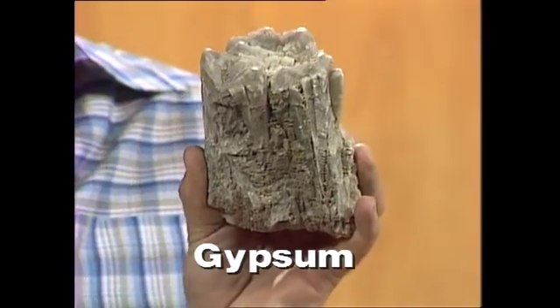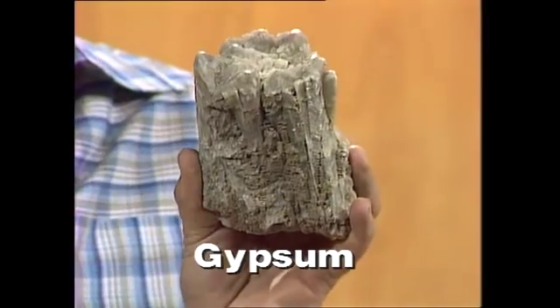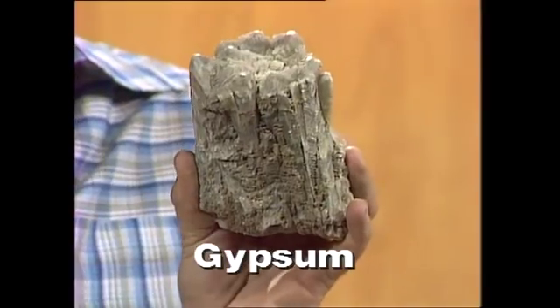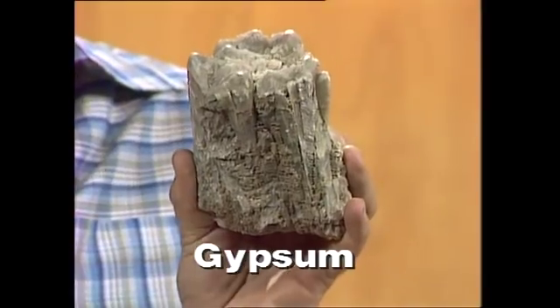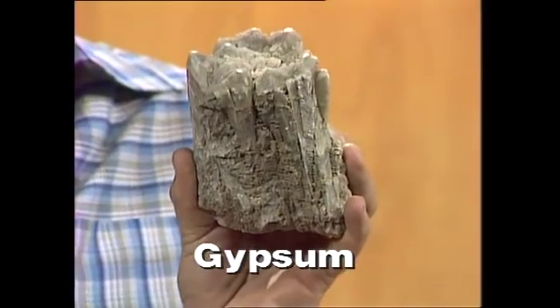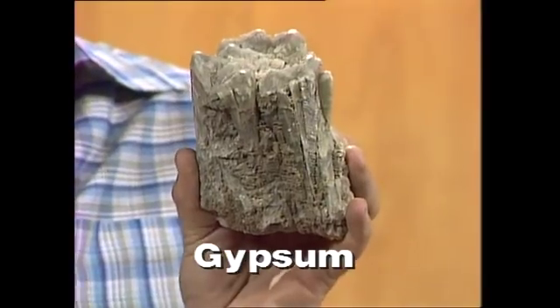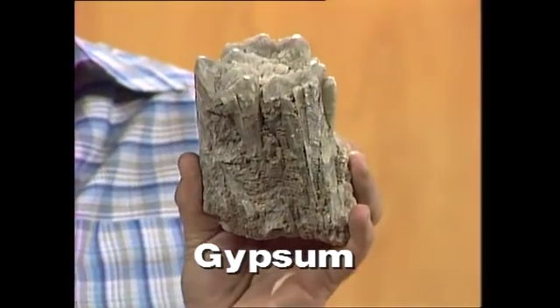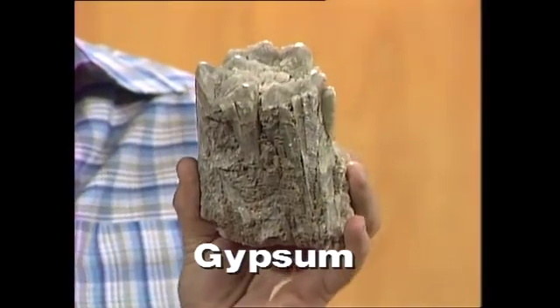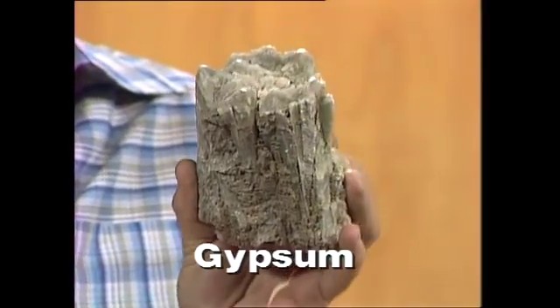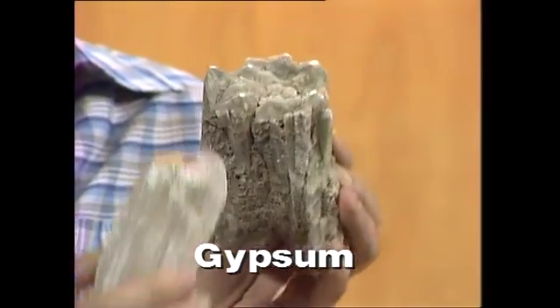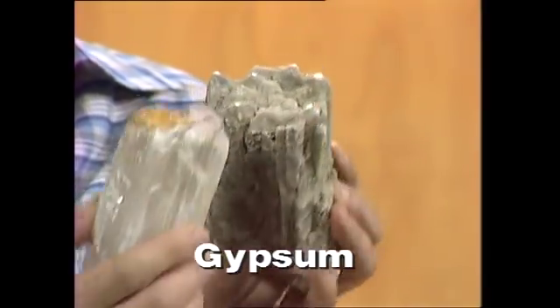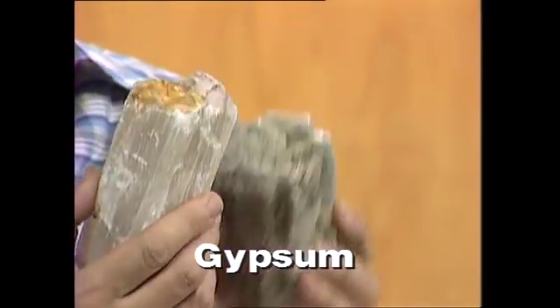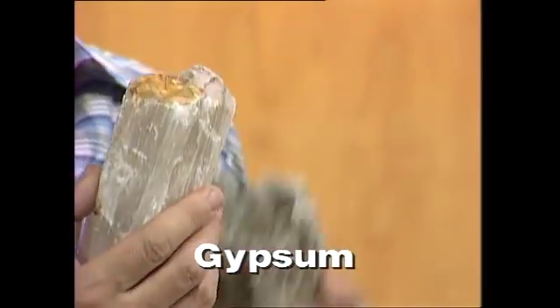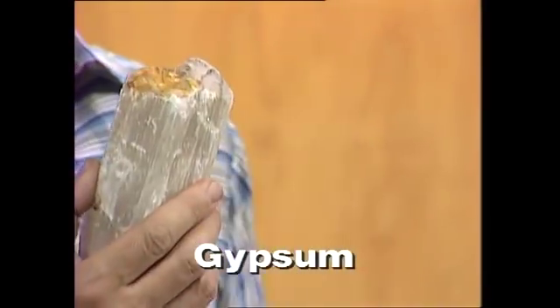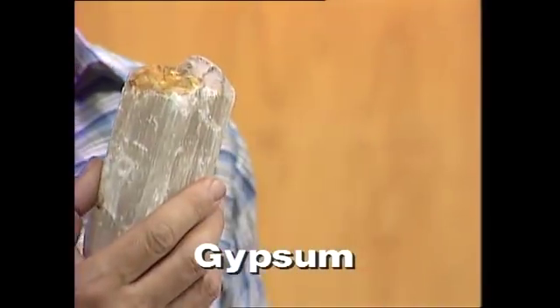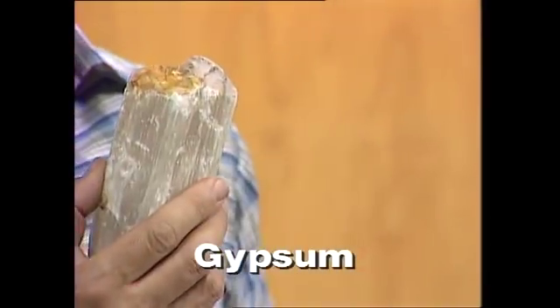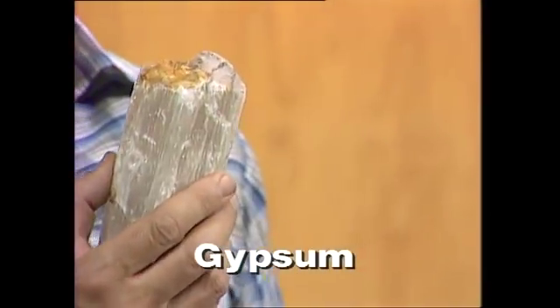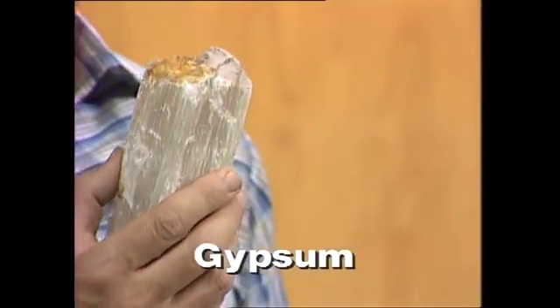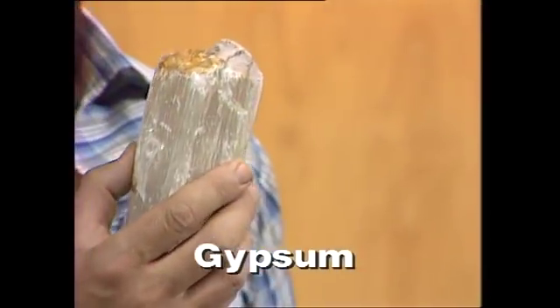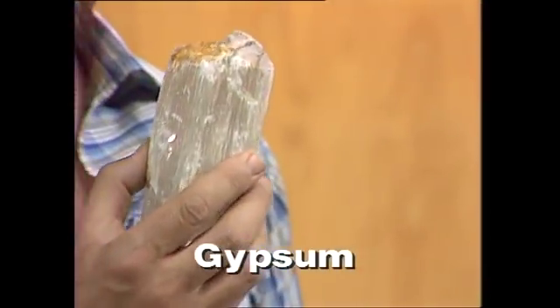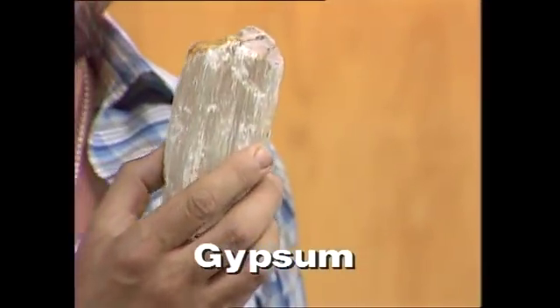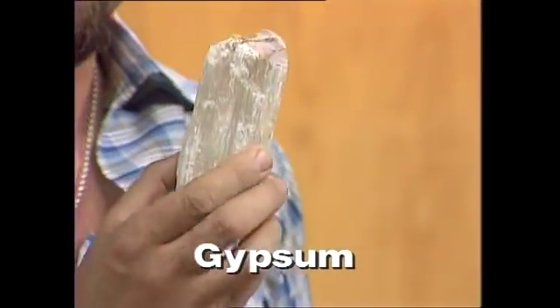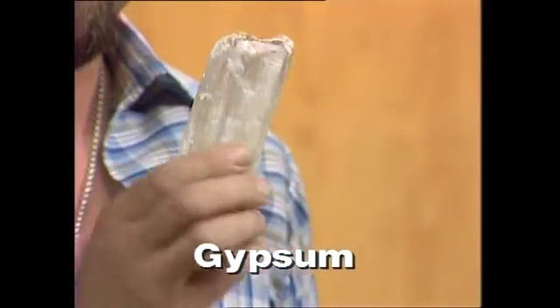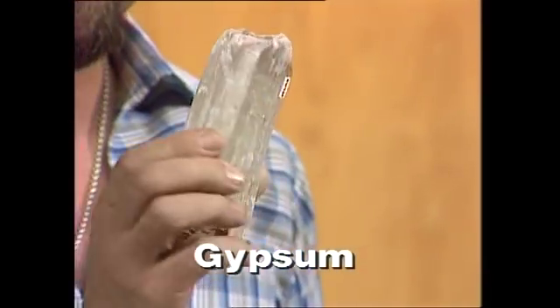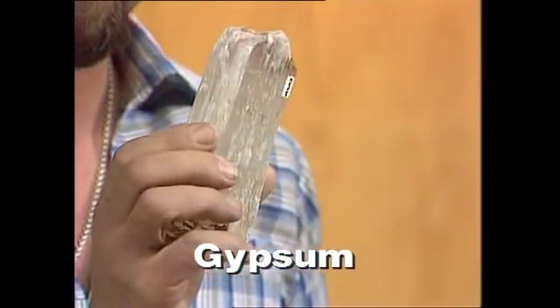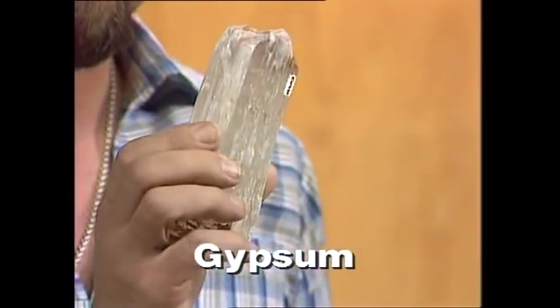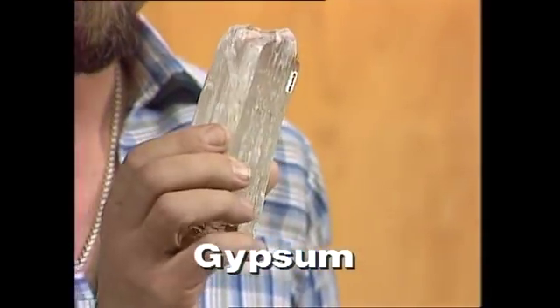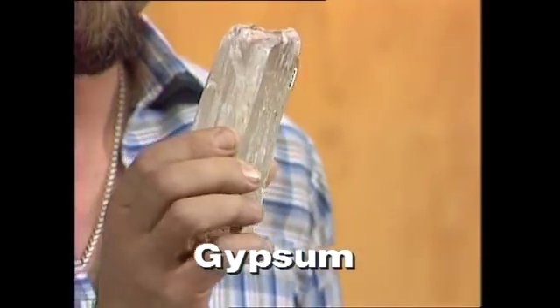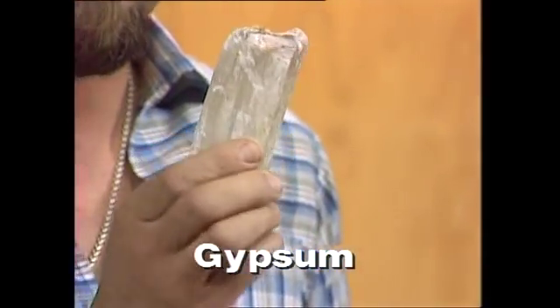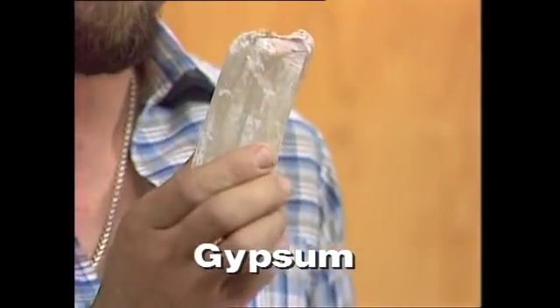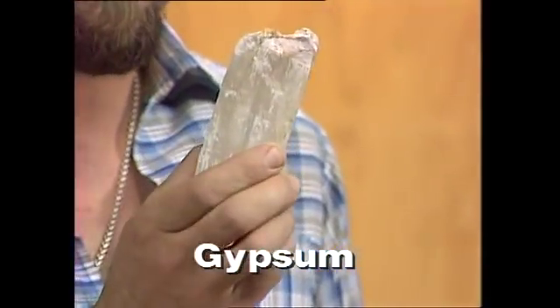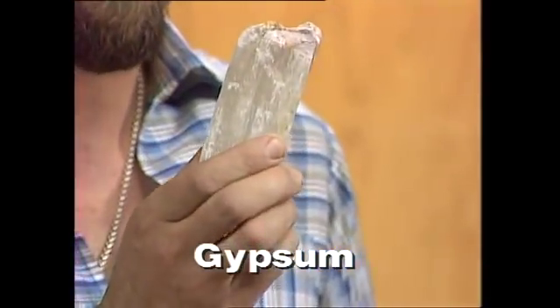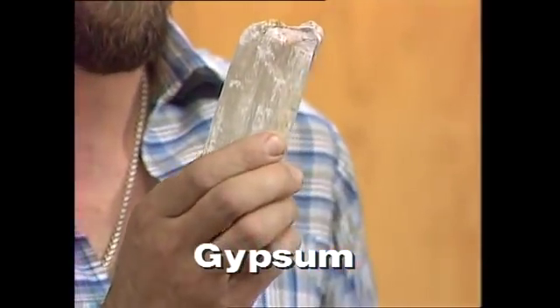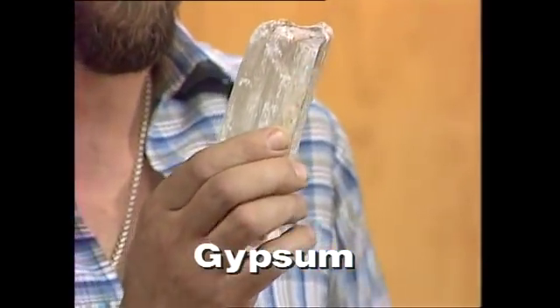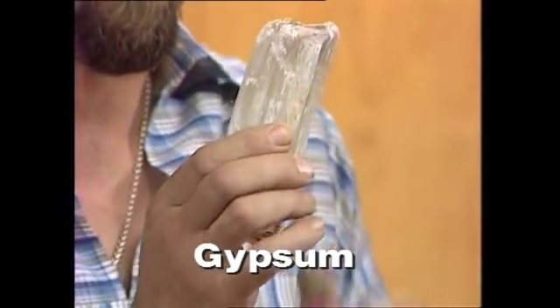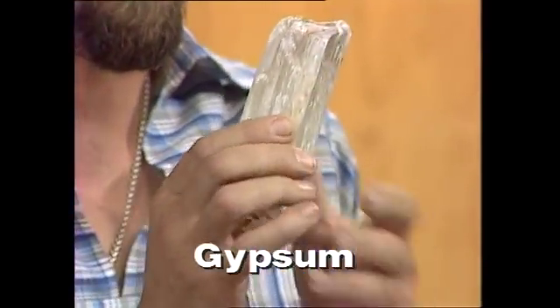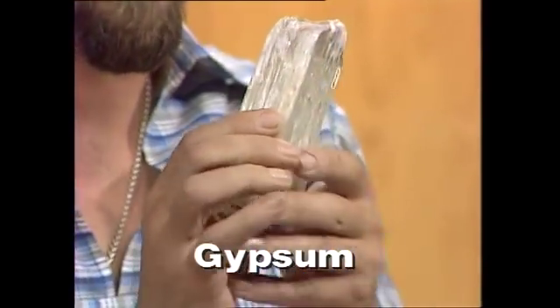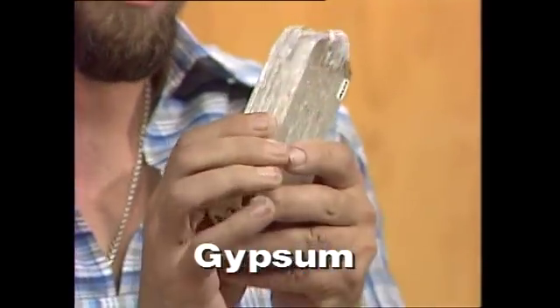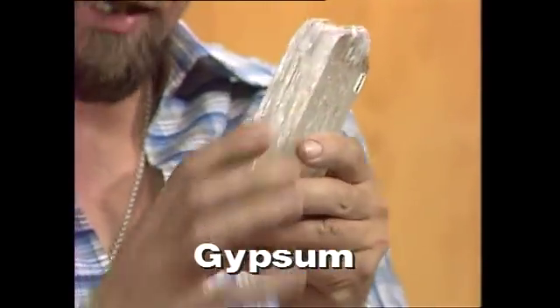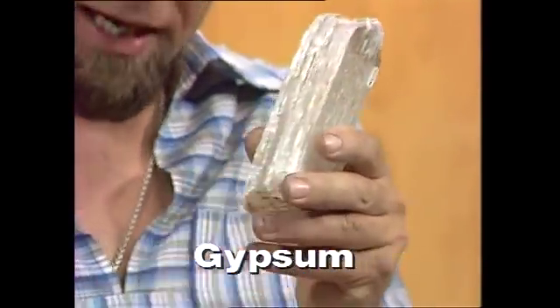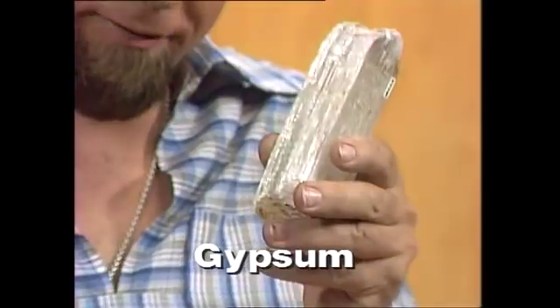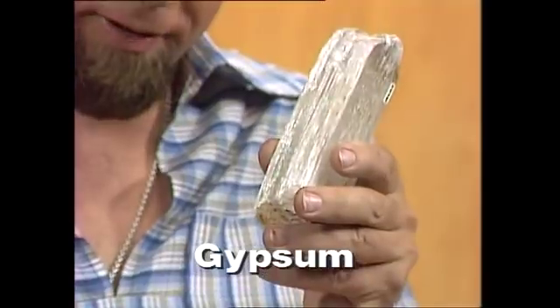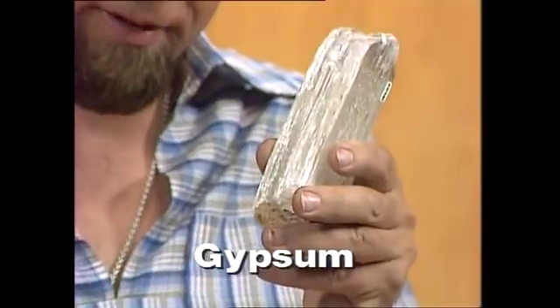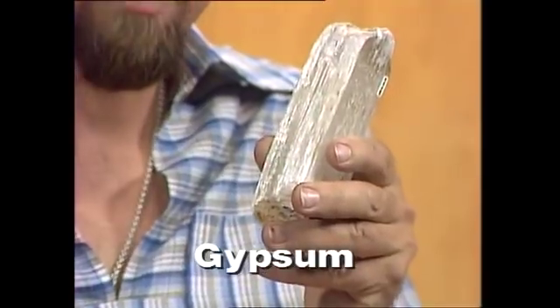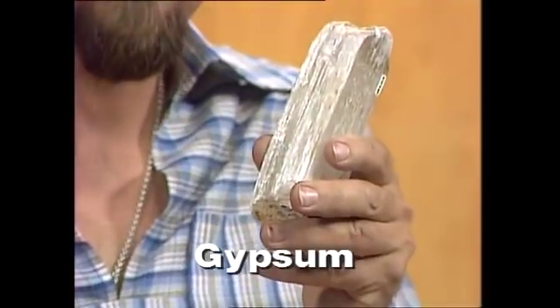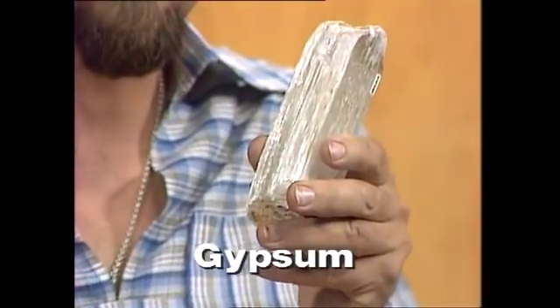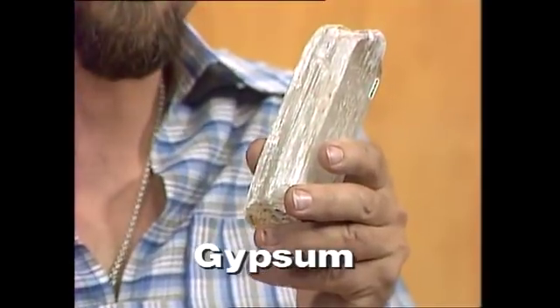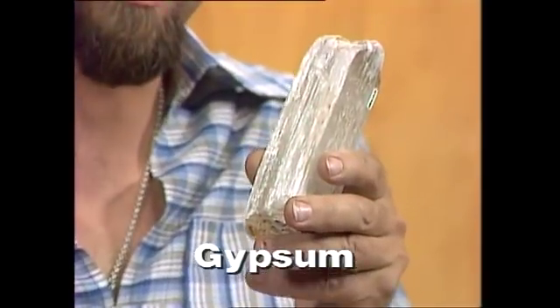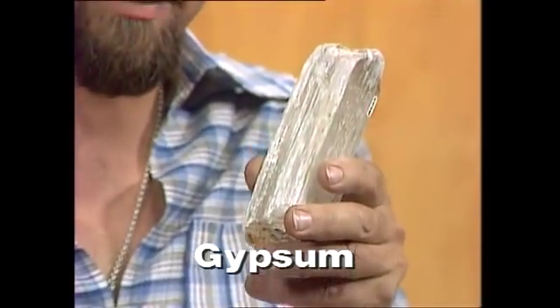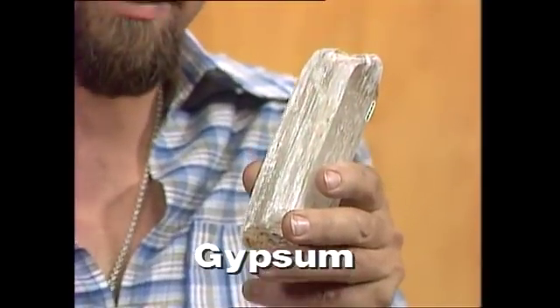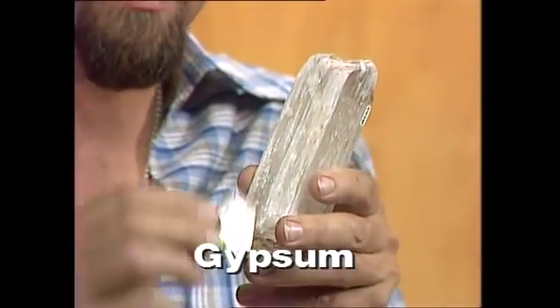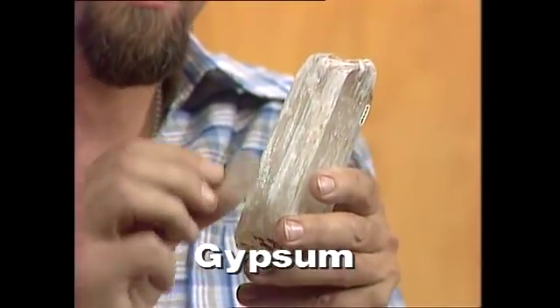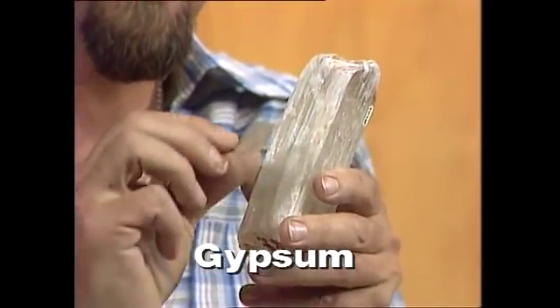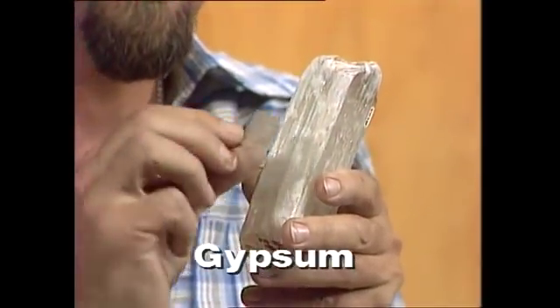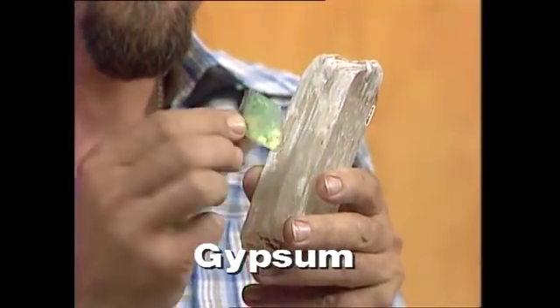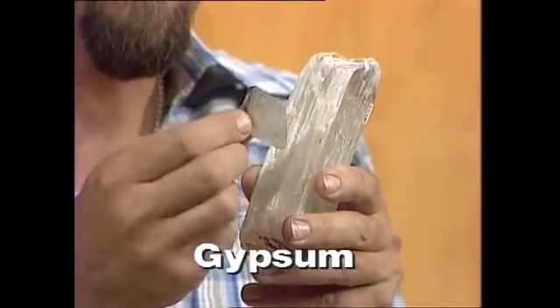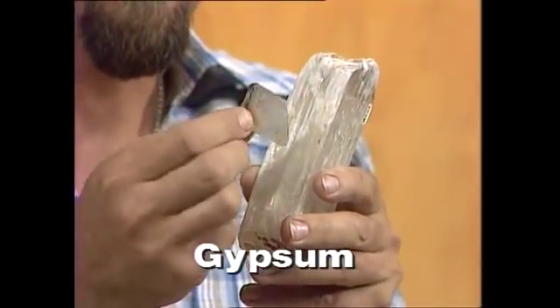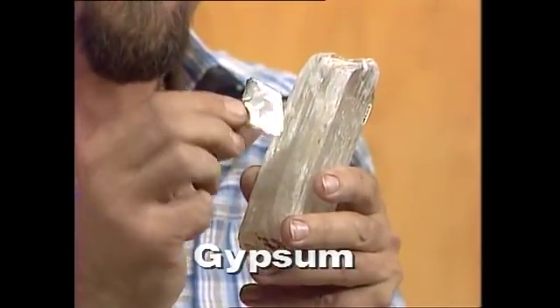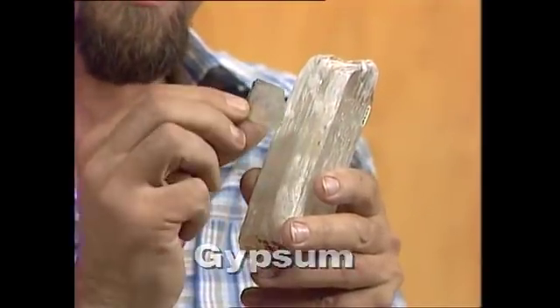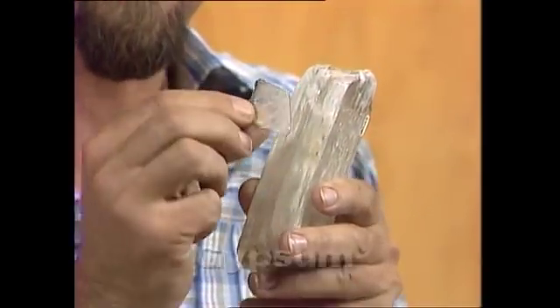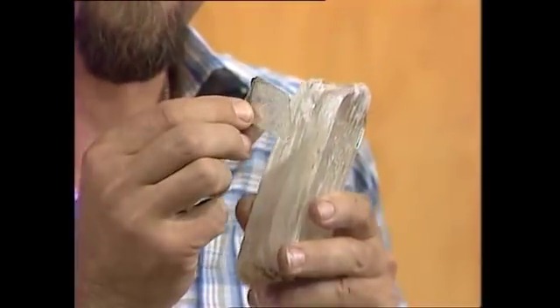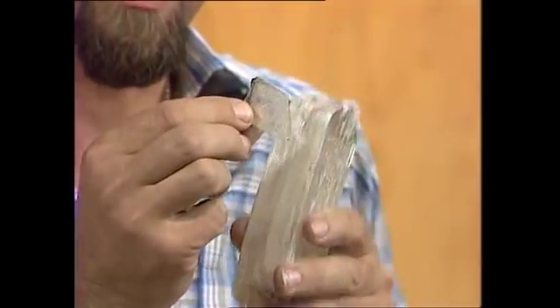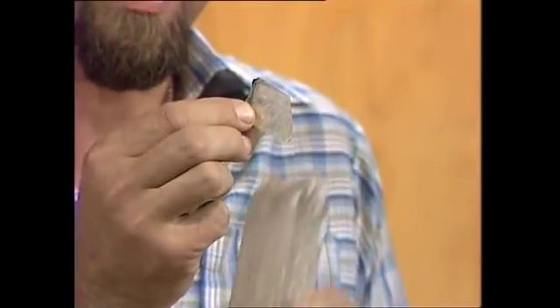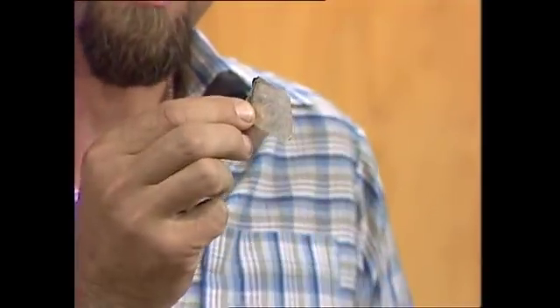It can also form these beautiful needles. It comes in different forms — even like these panes of glass.